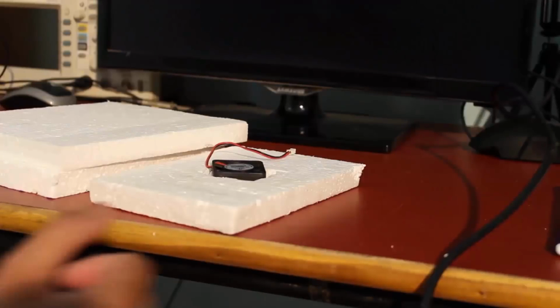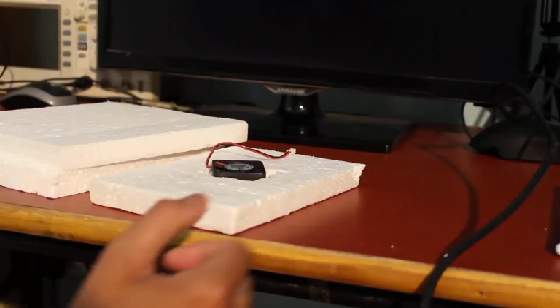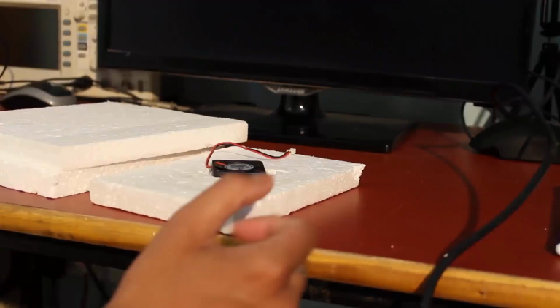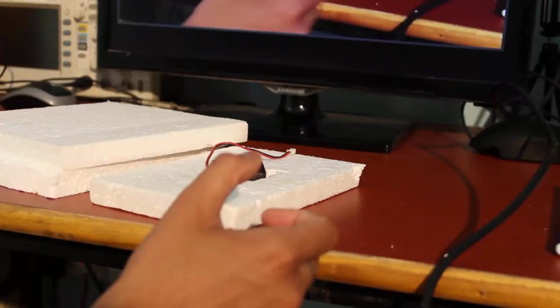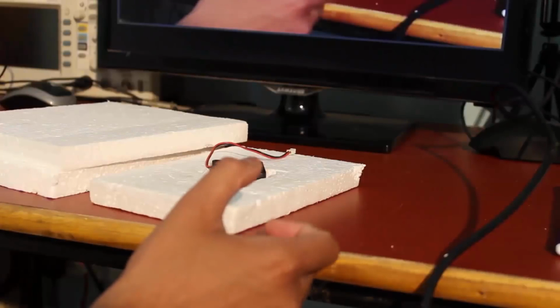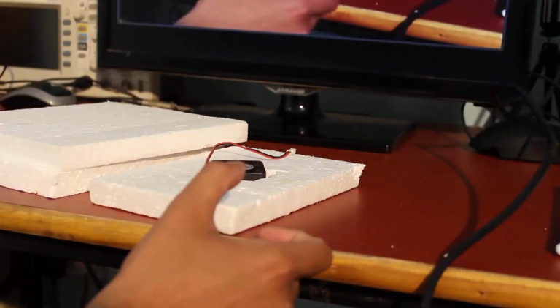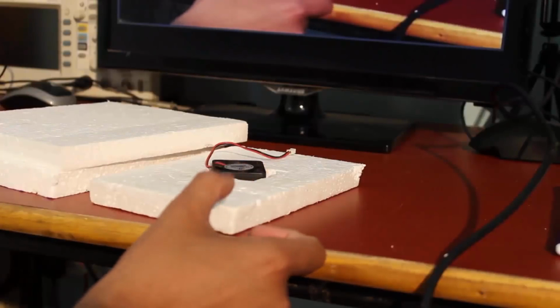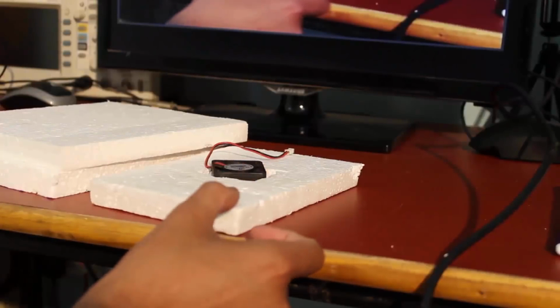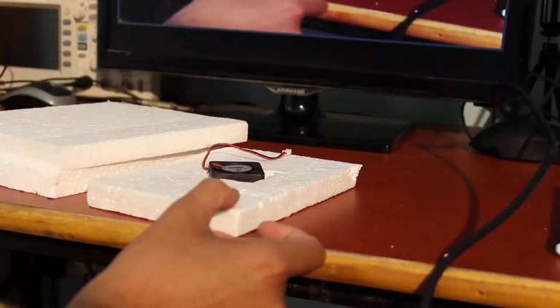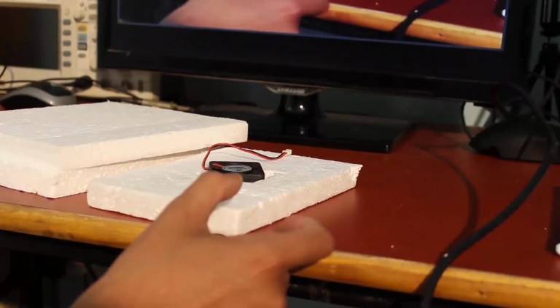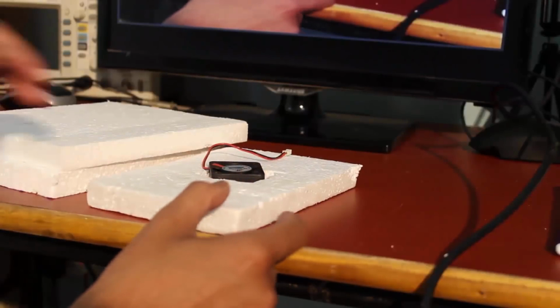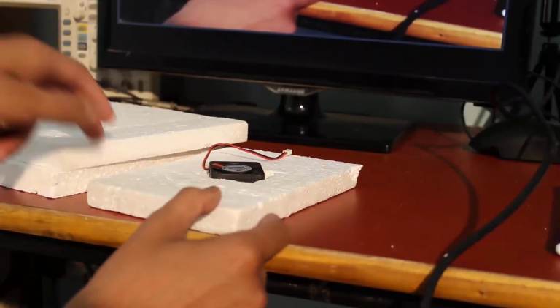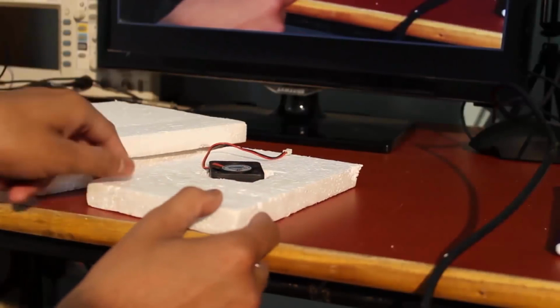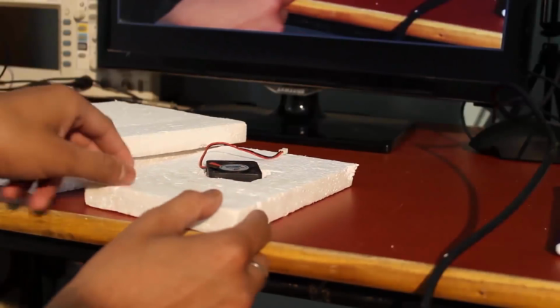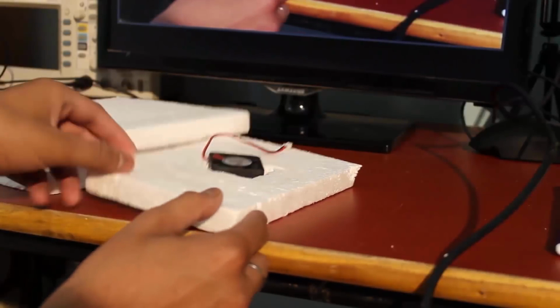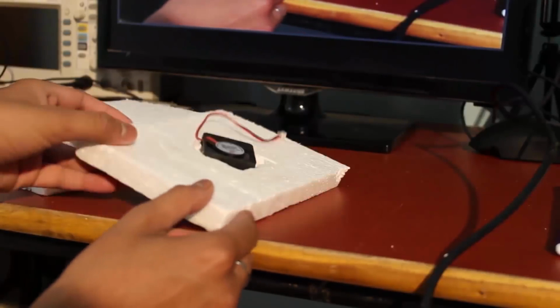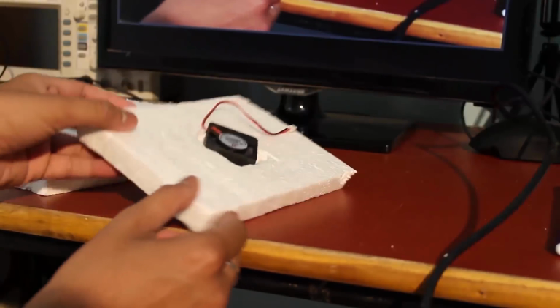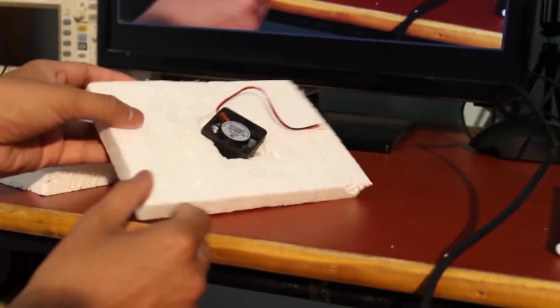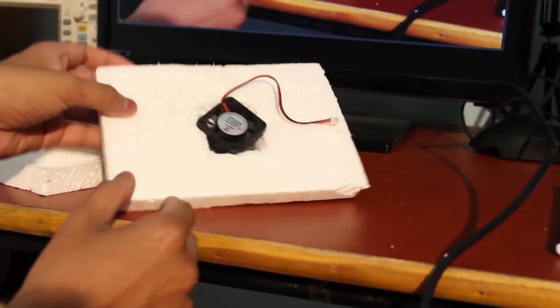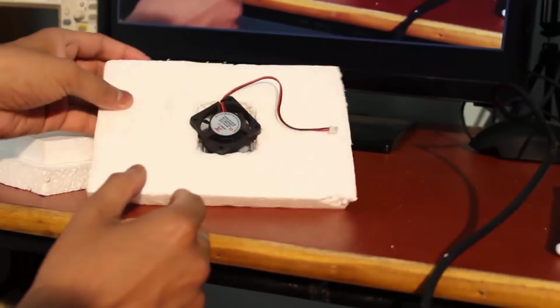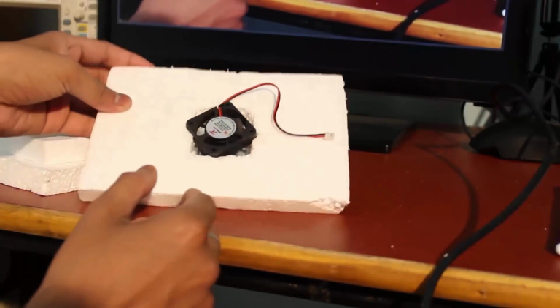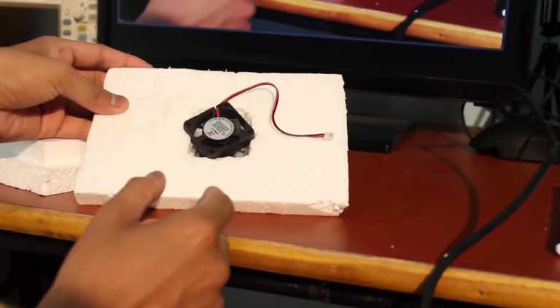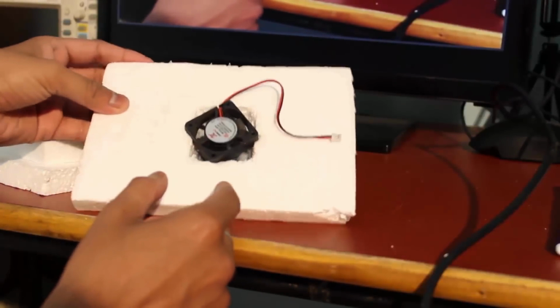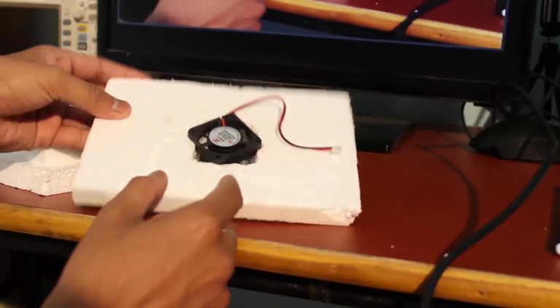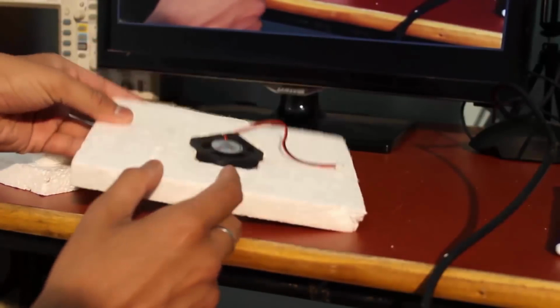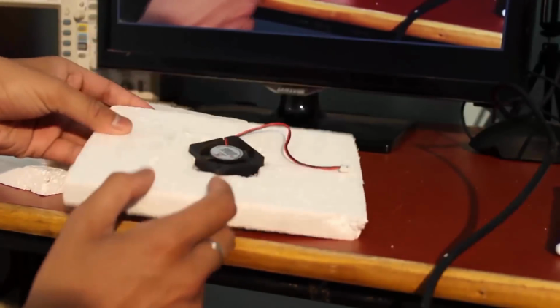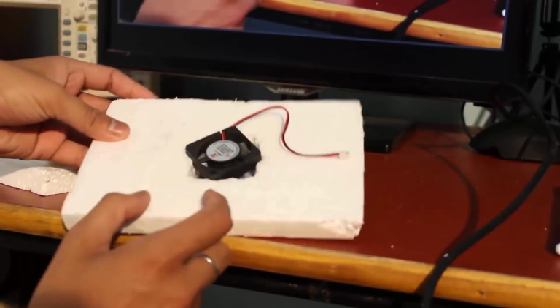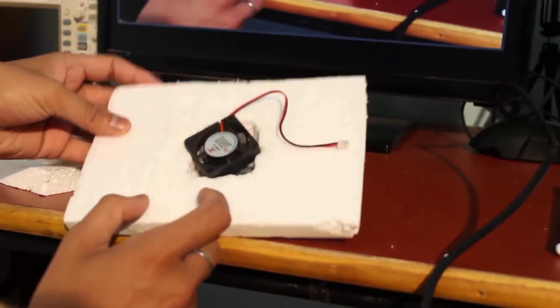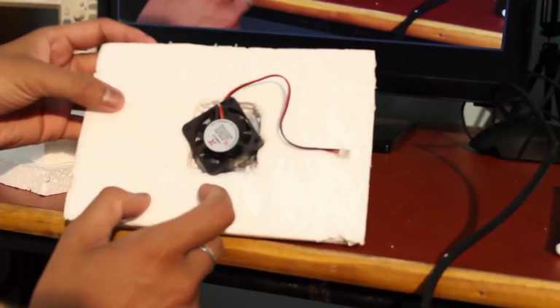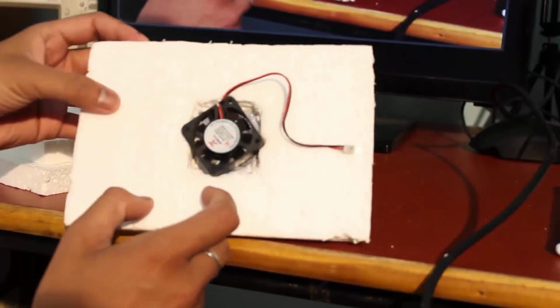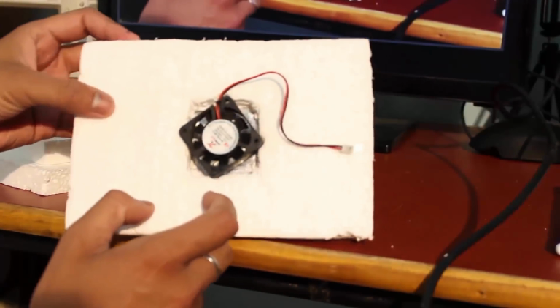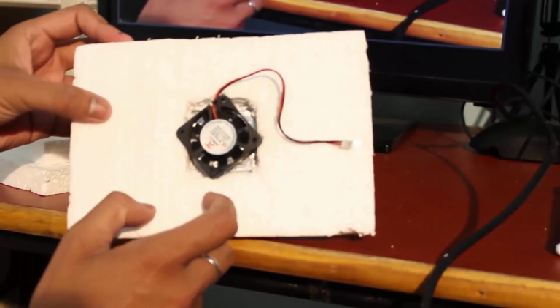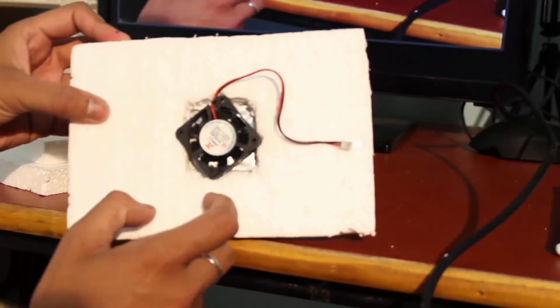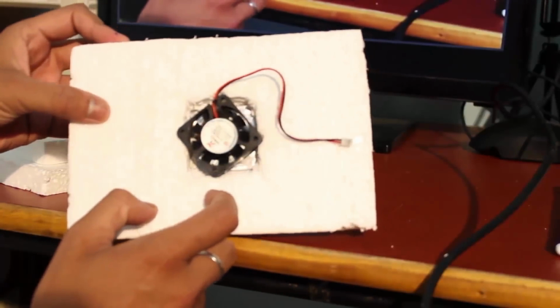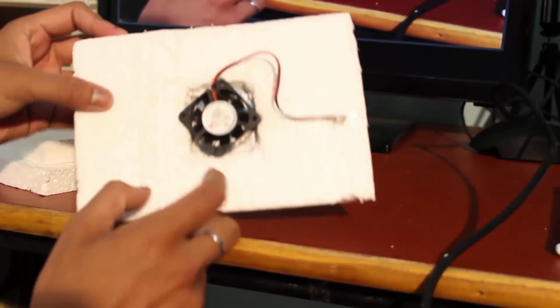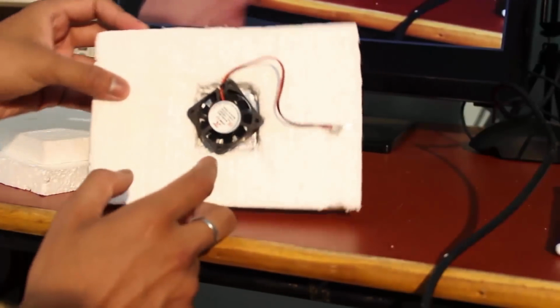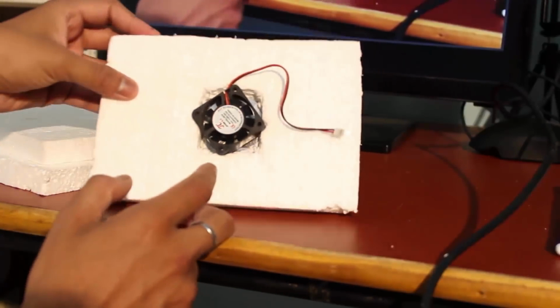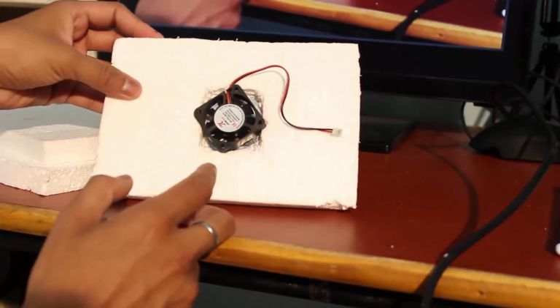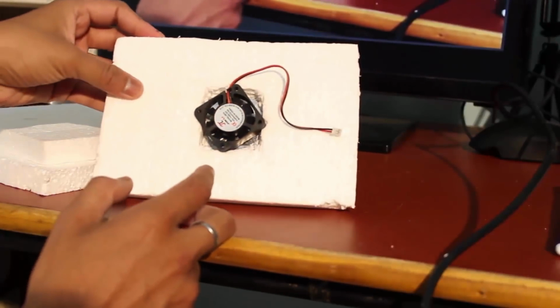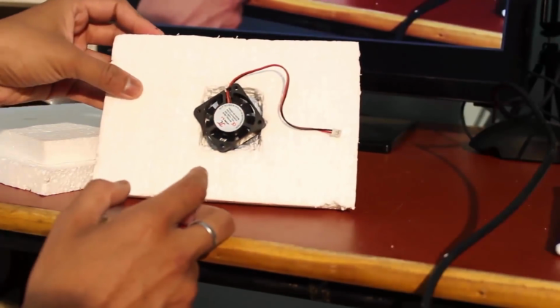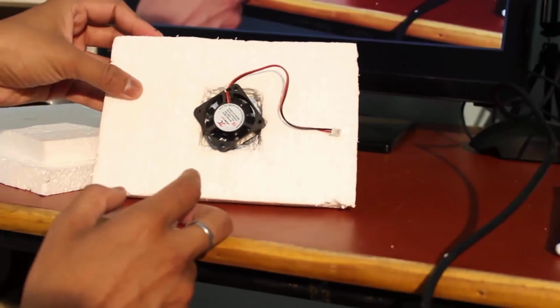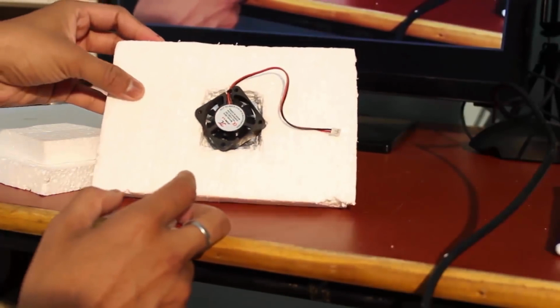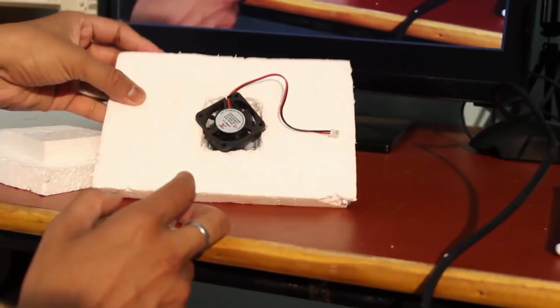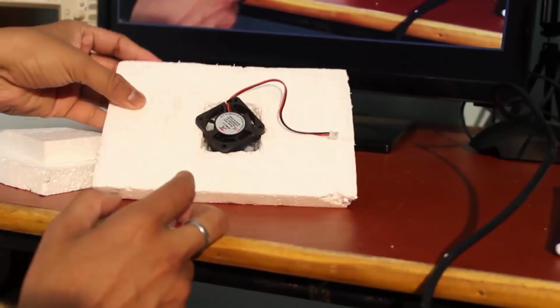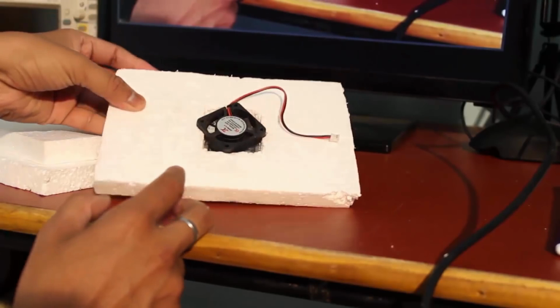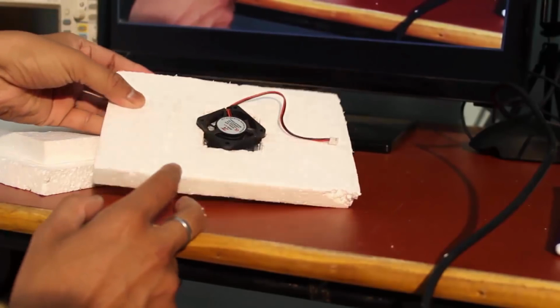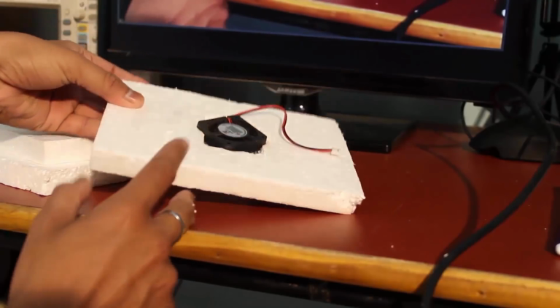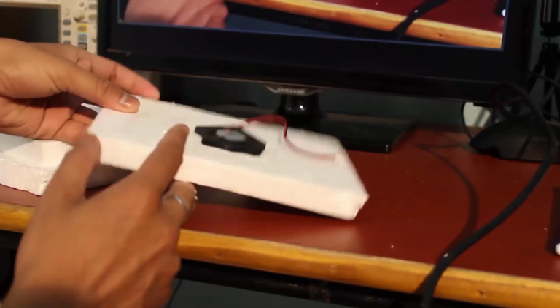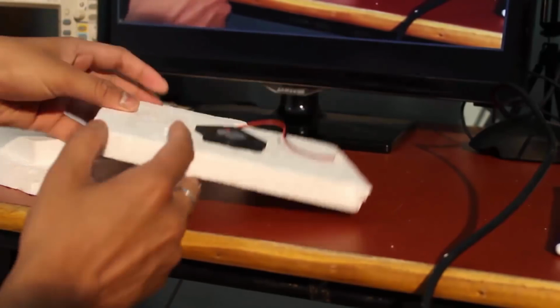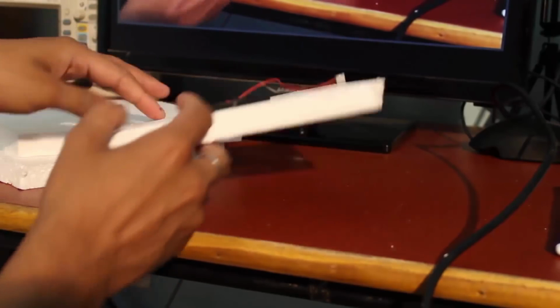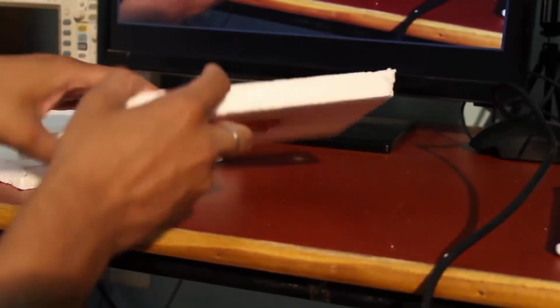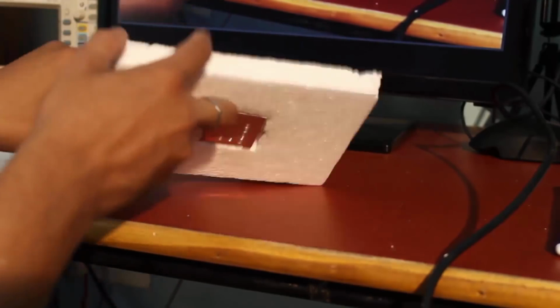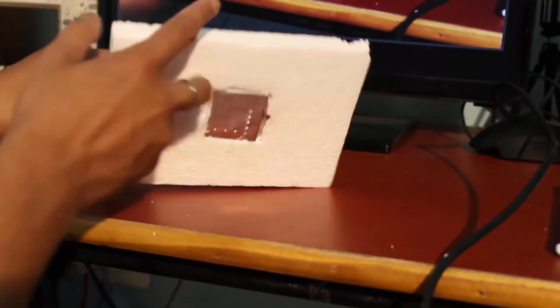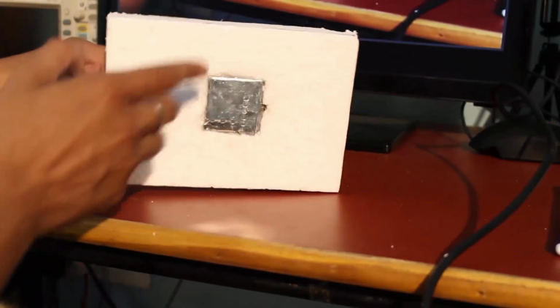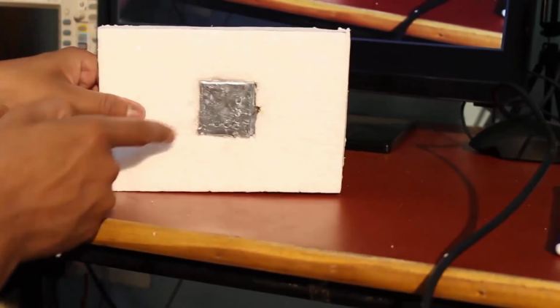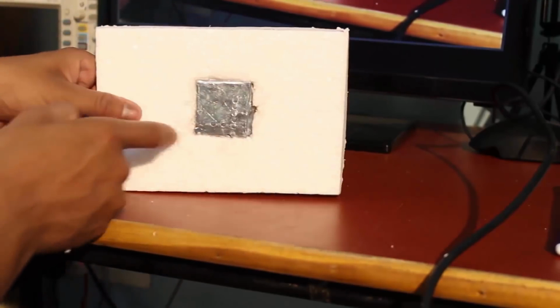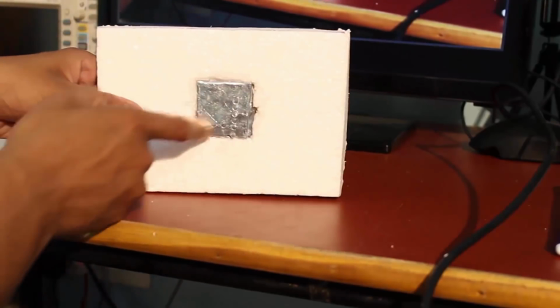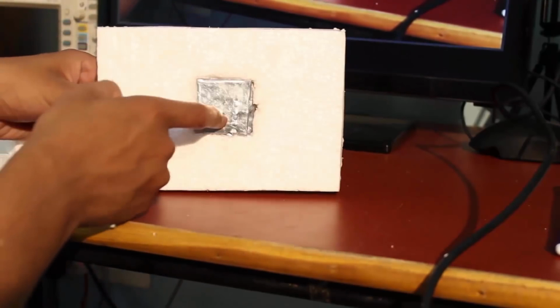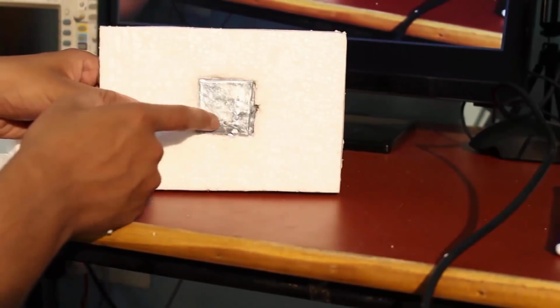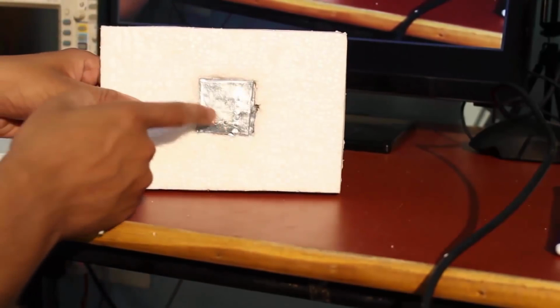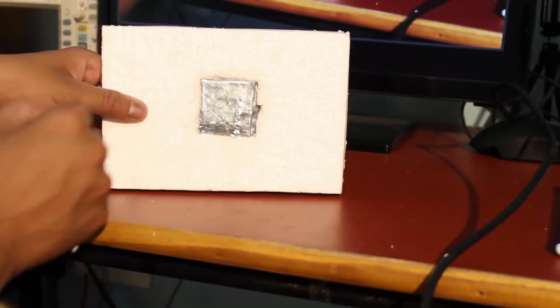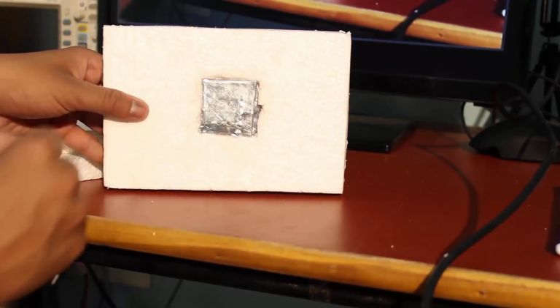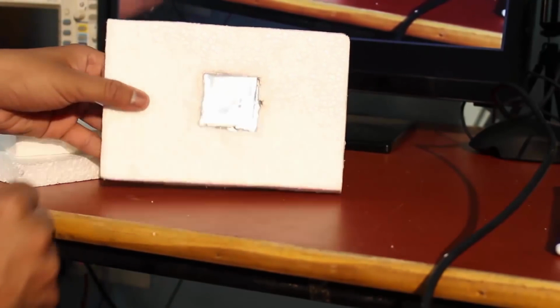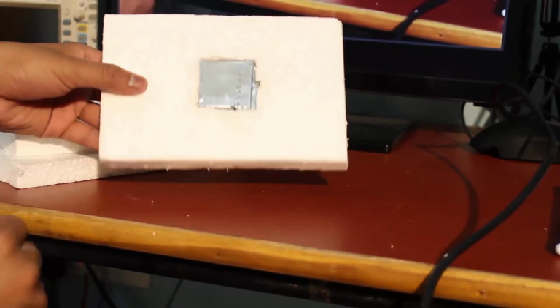After that I had six pieces of the sheets. On one piece I secured both the fan and the aluminum sheet.